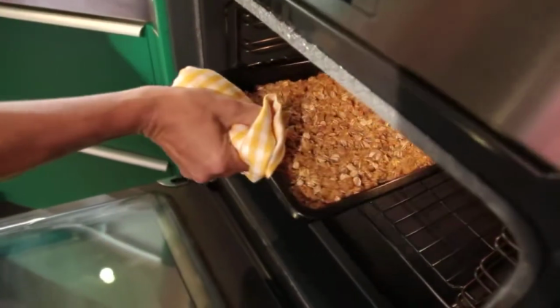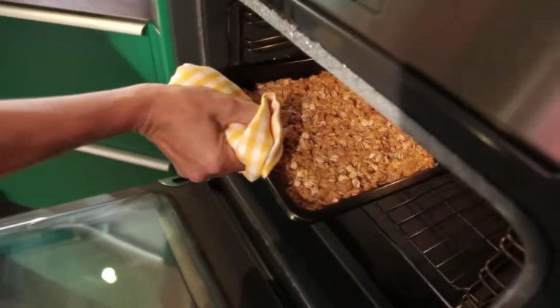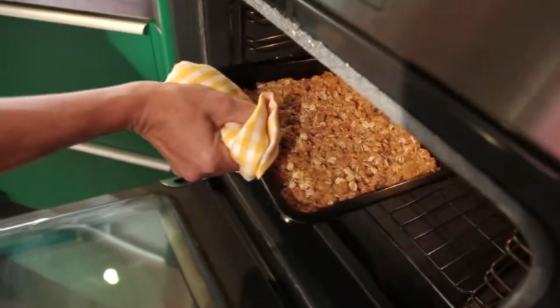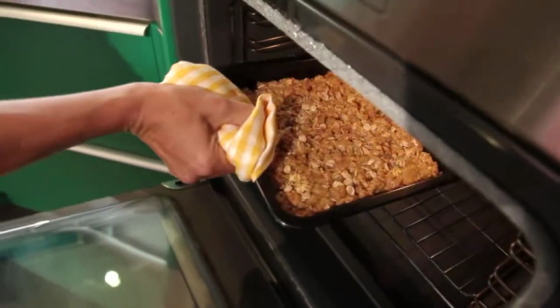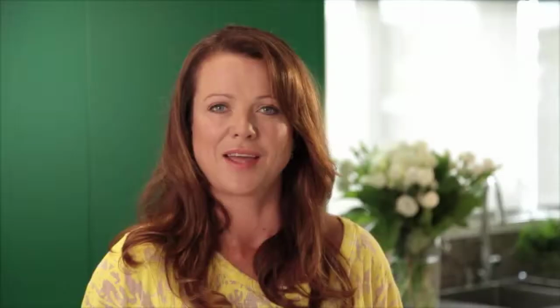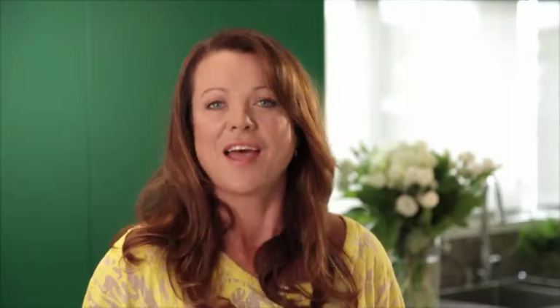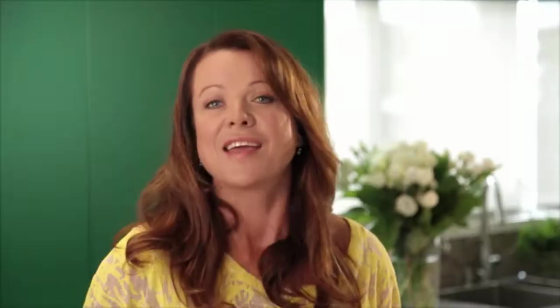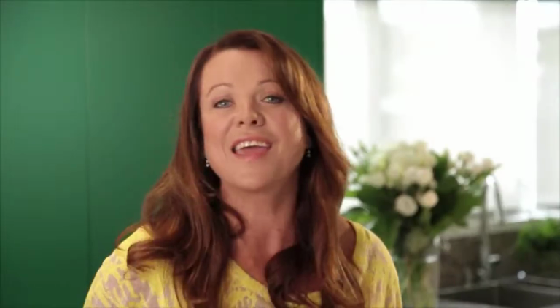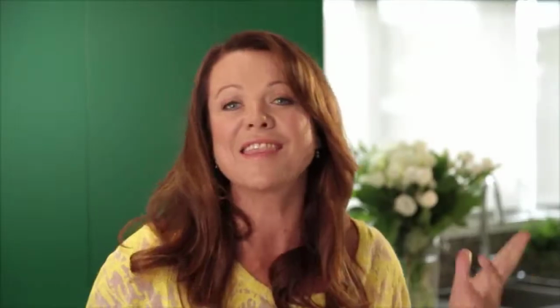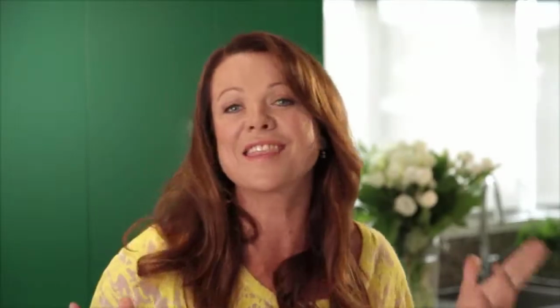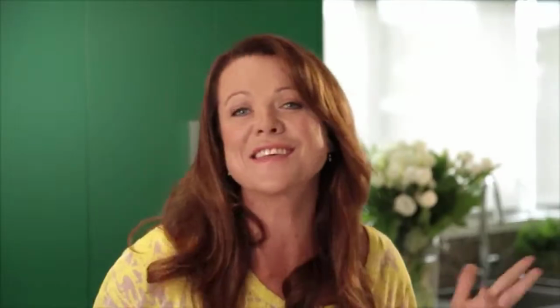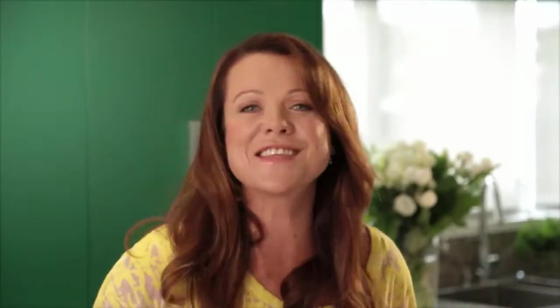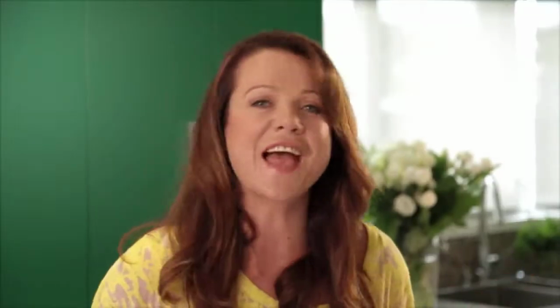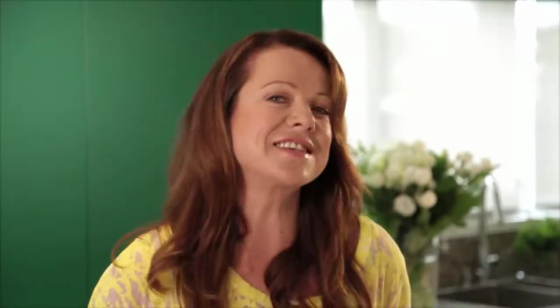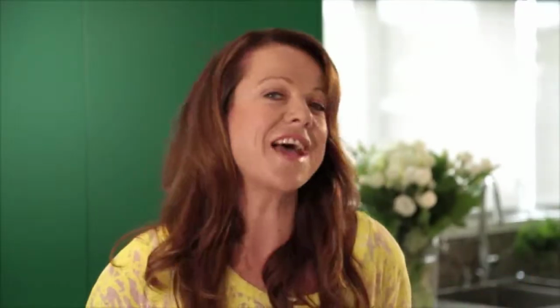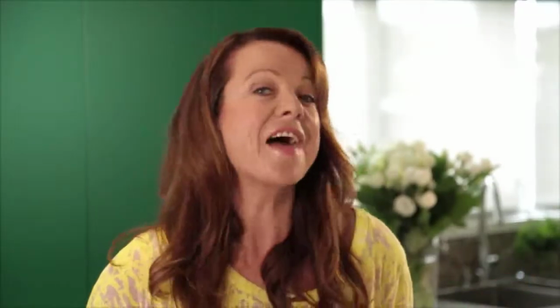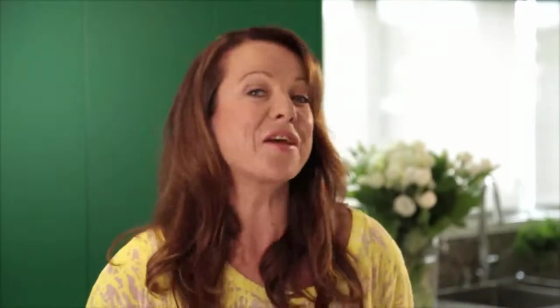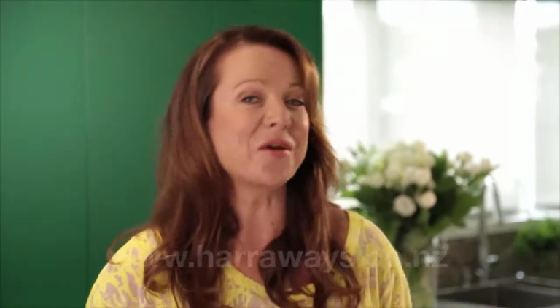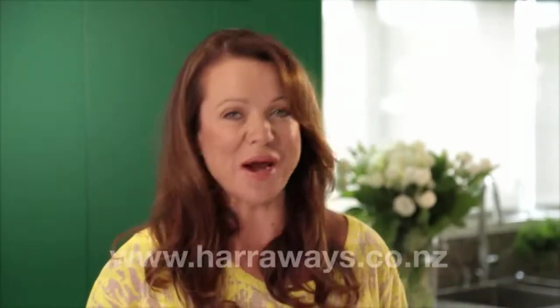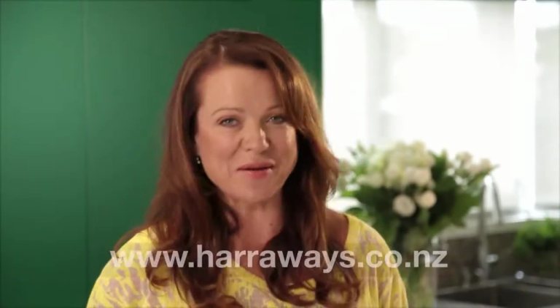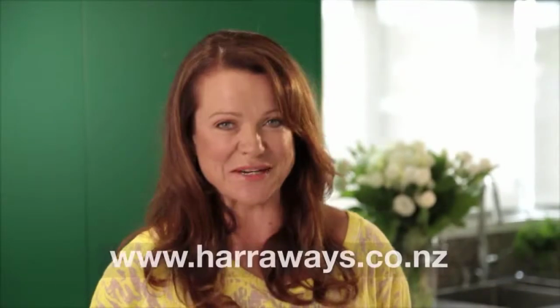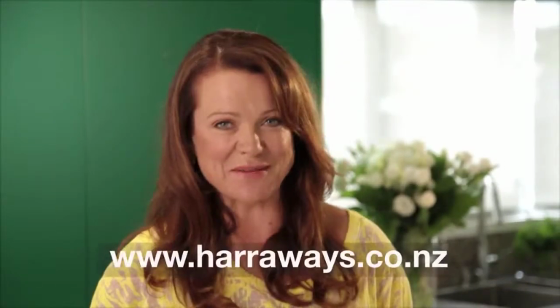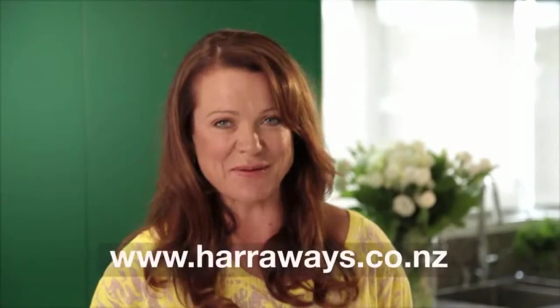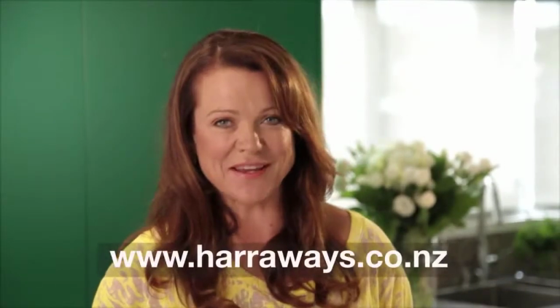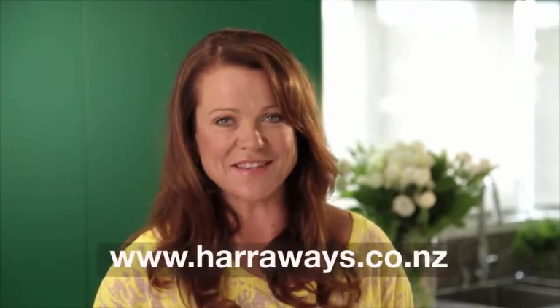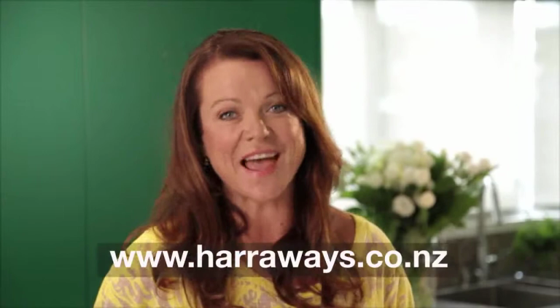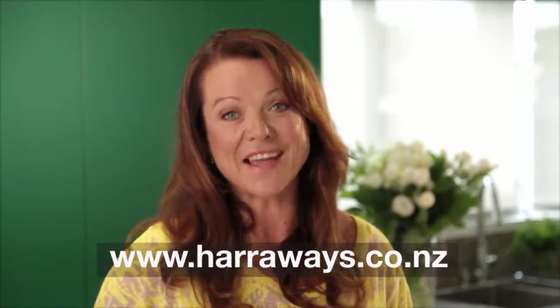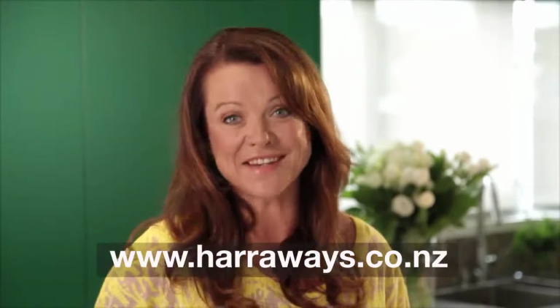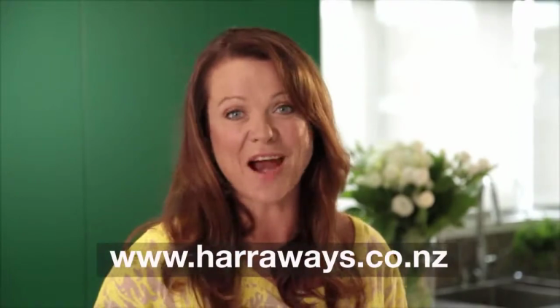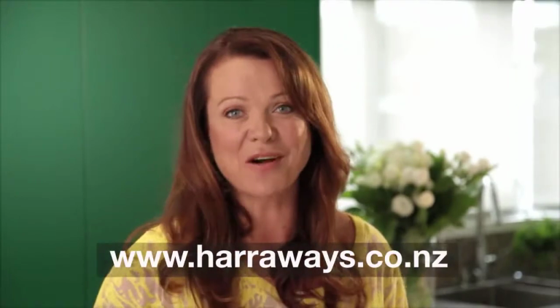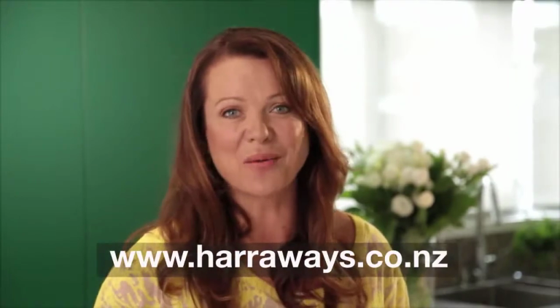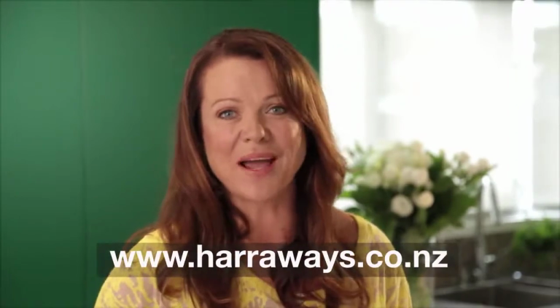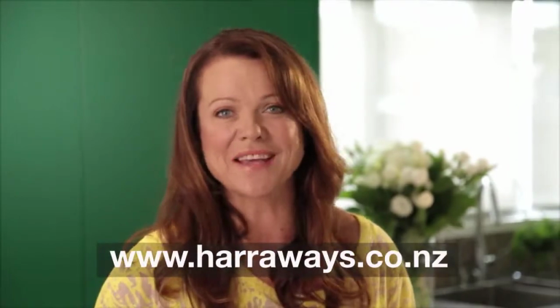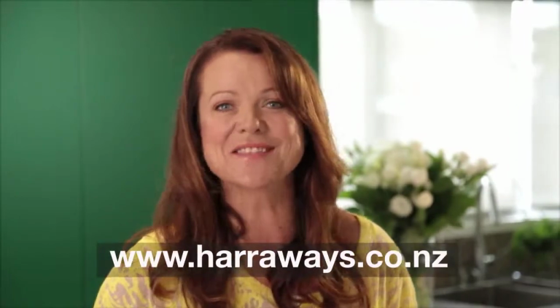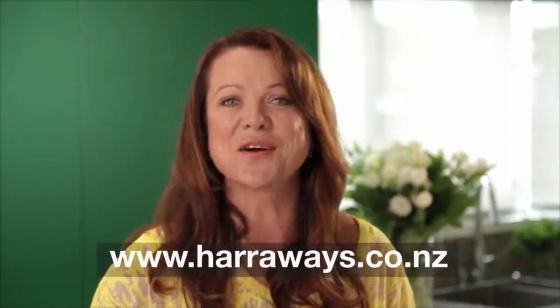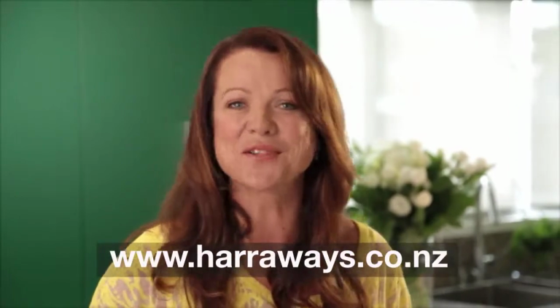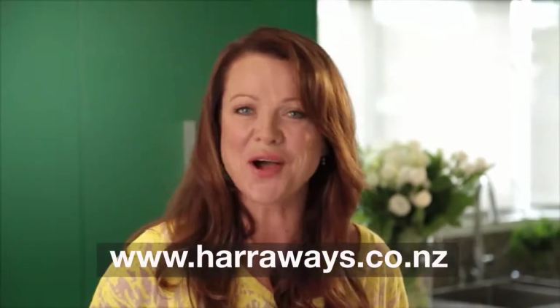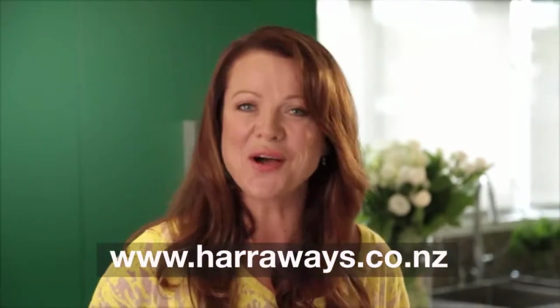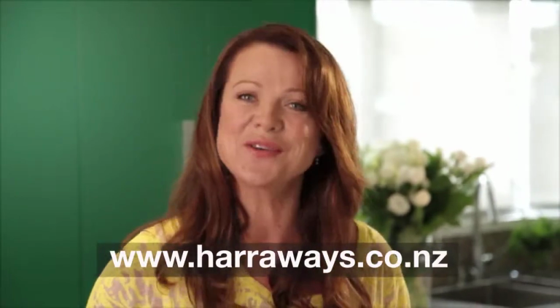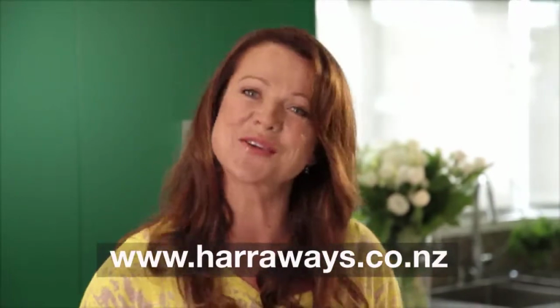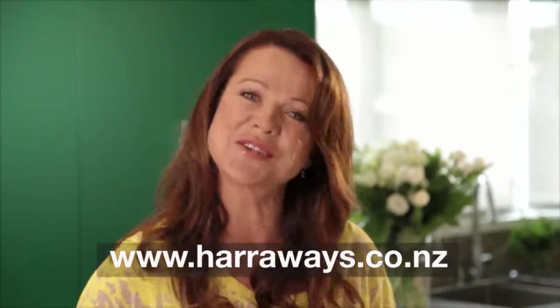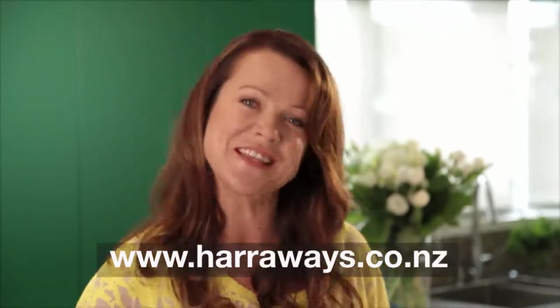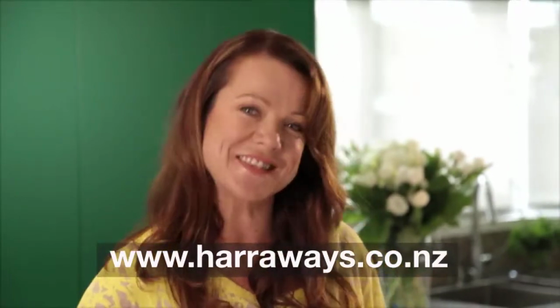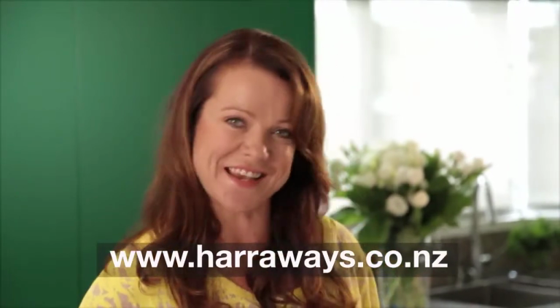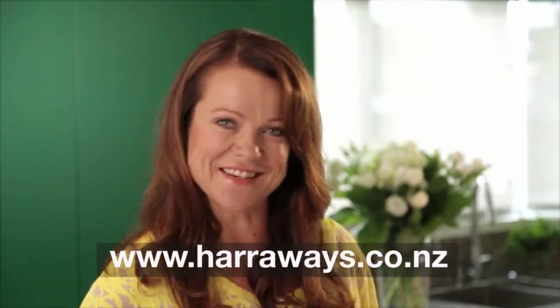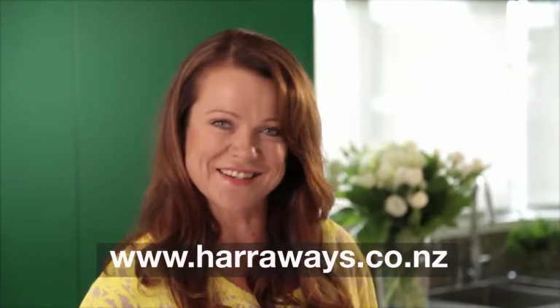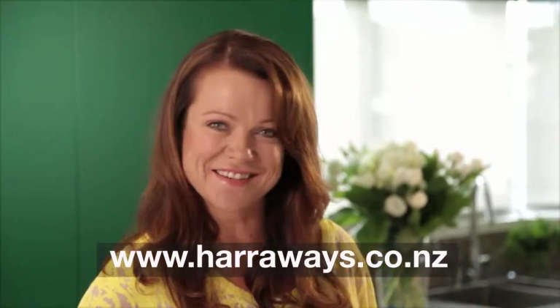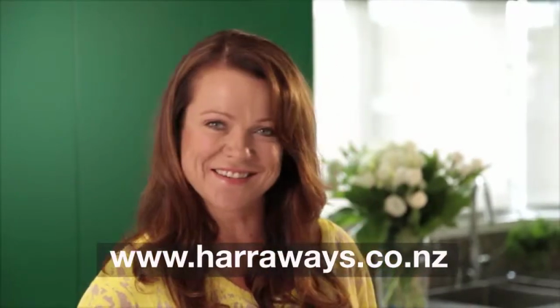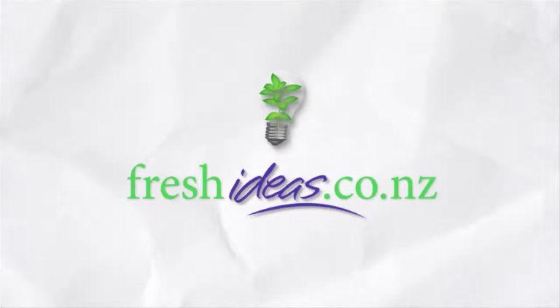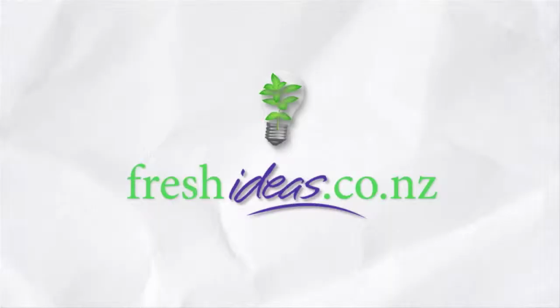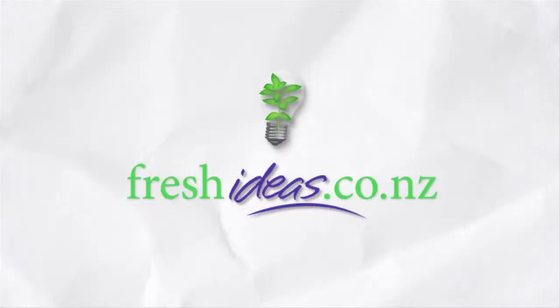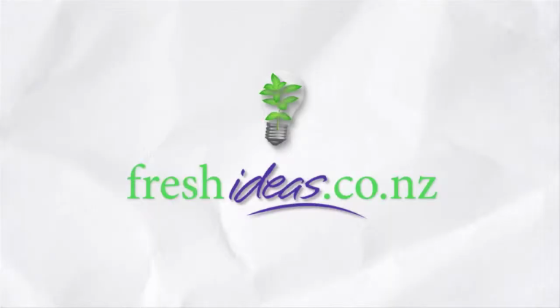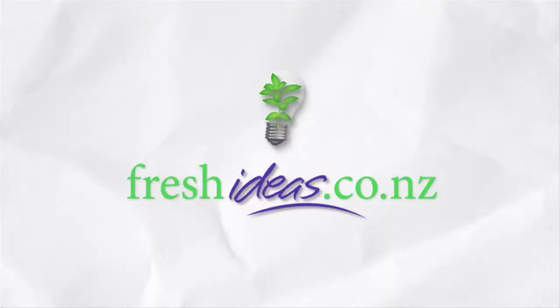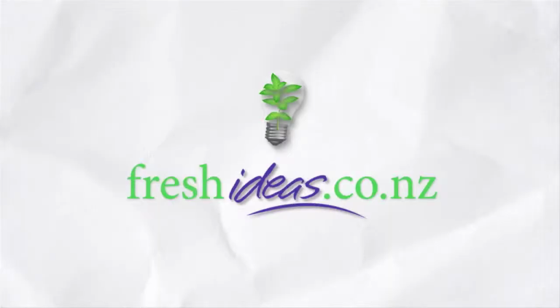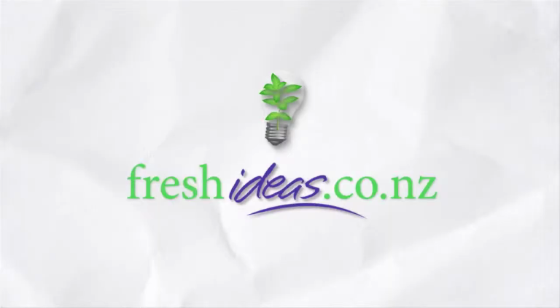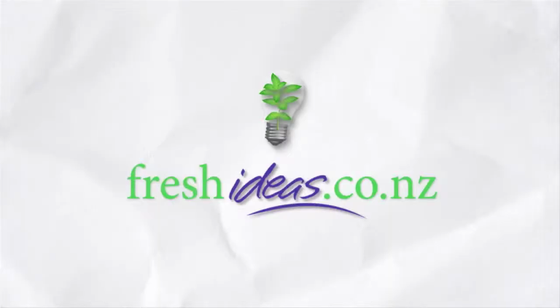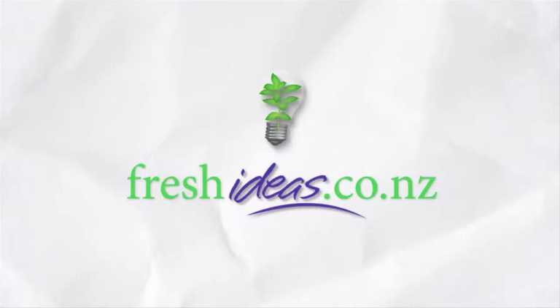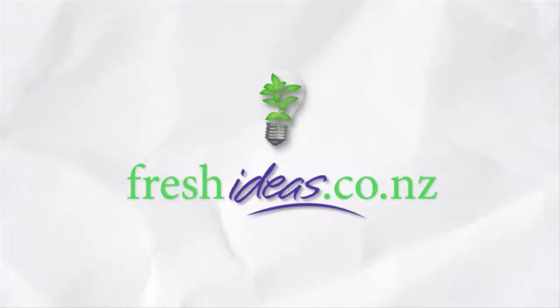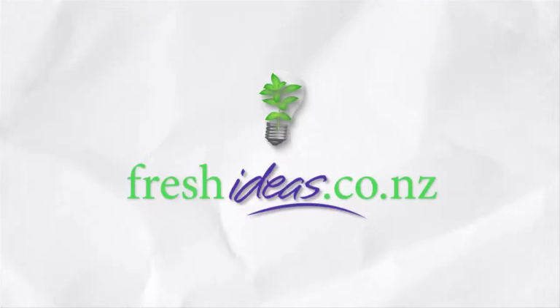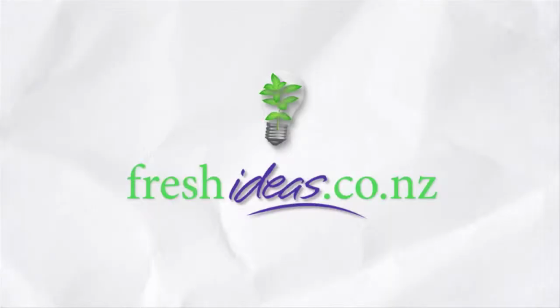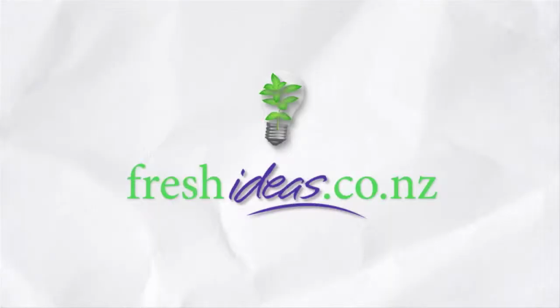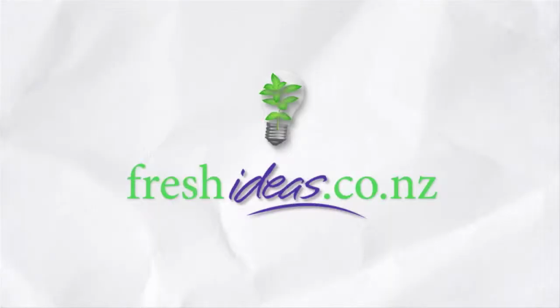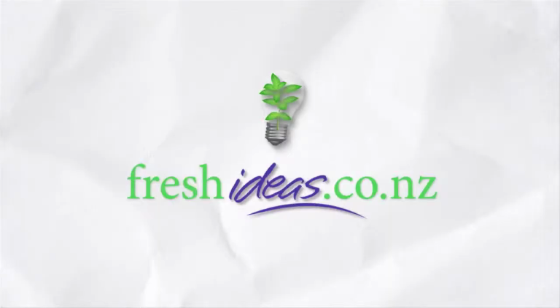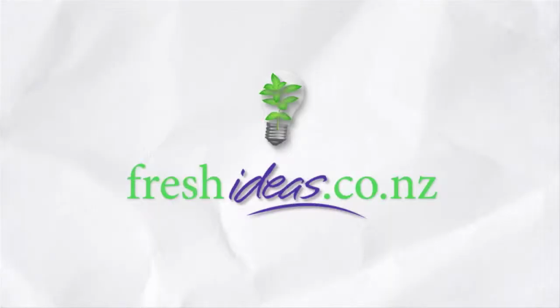Get this and other great recipes at harroways.co.nz — Fresh, fresh ideas!